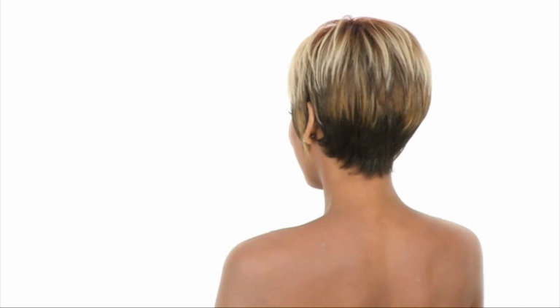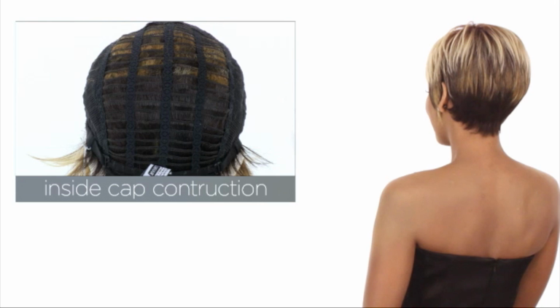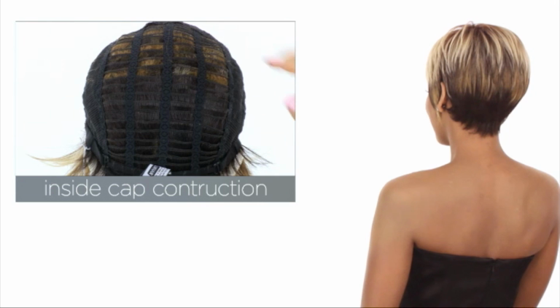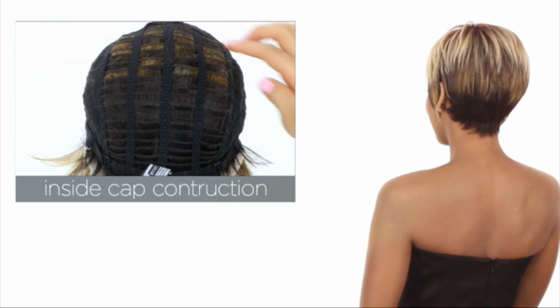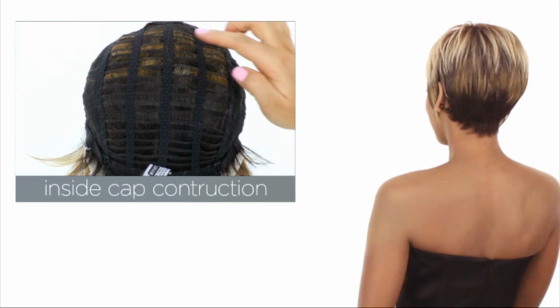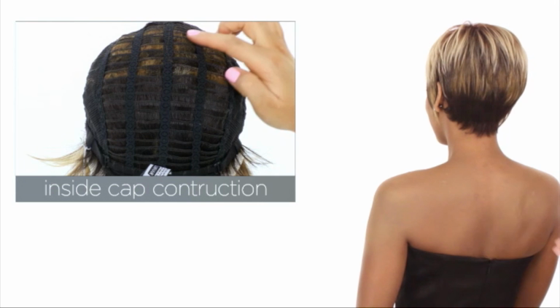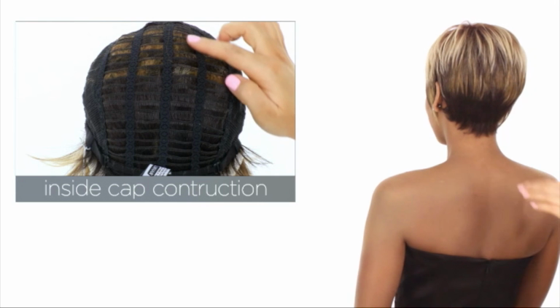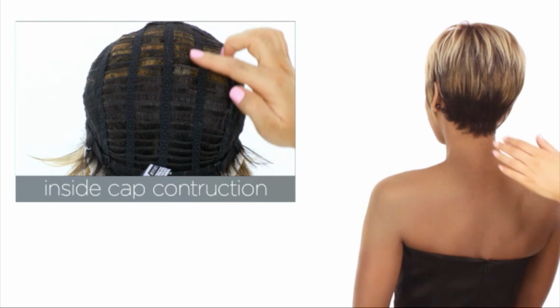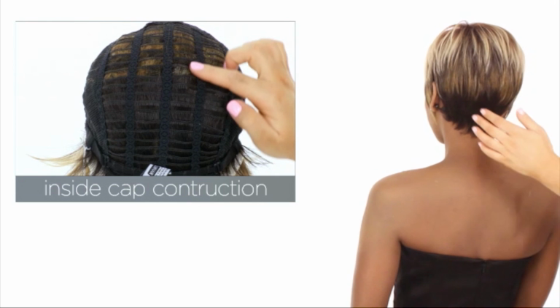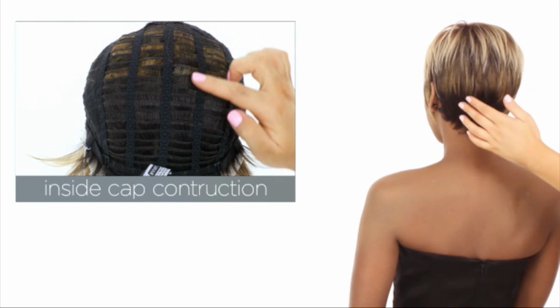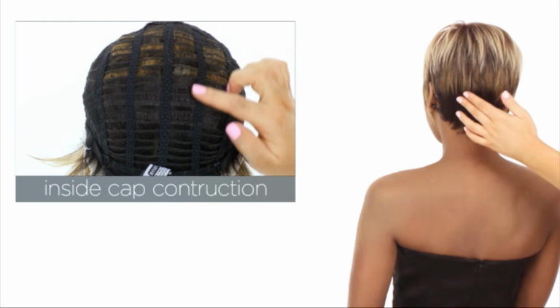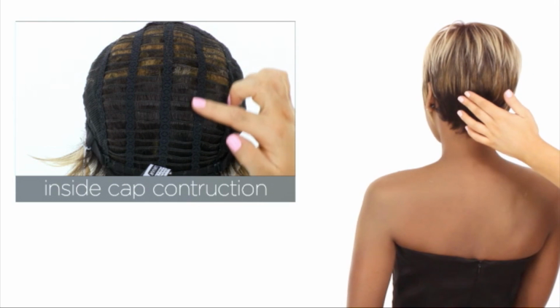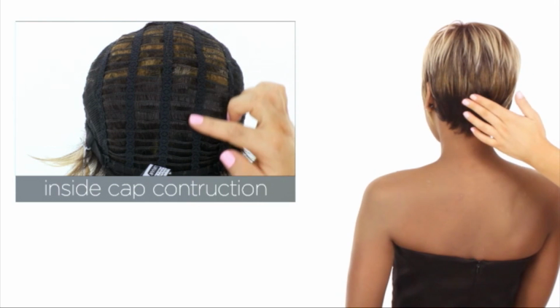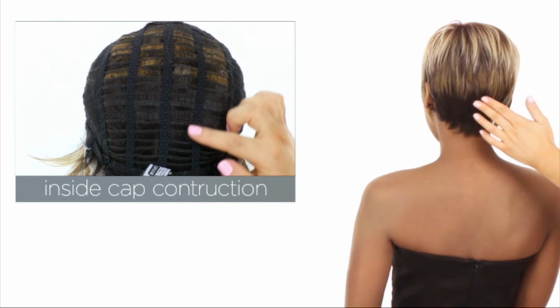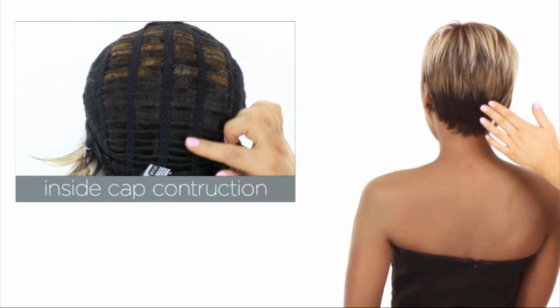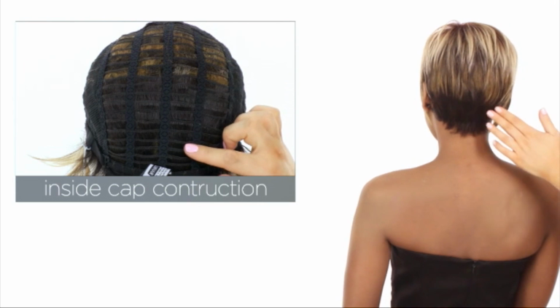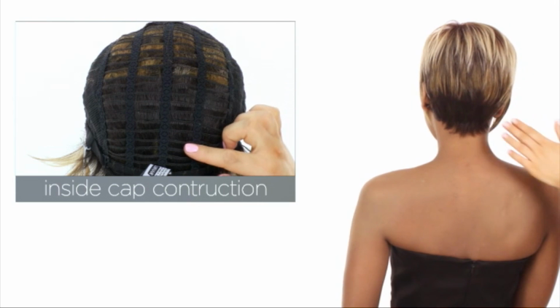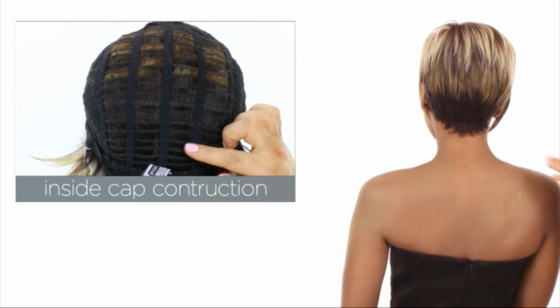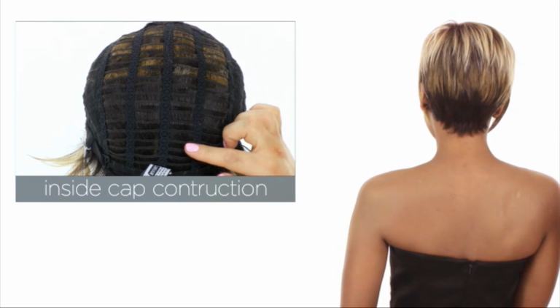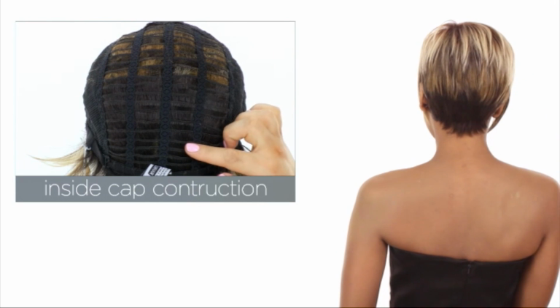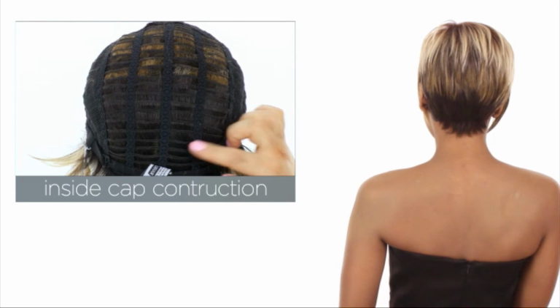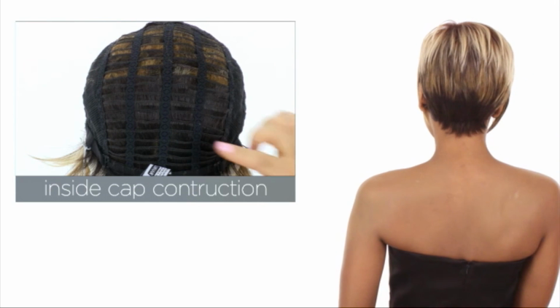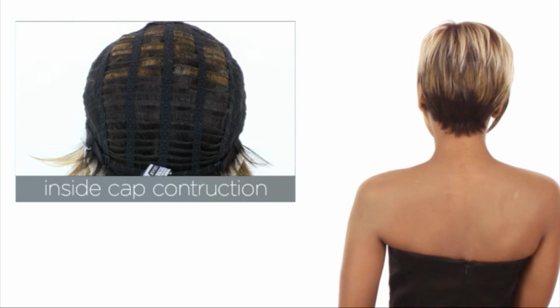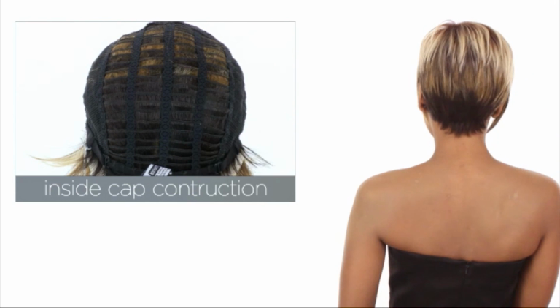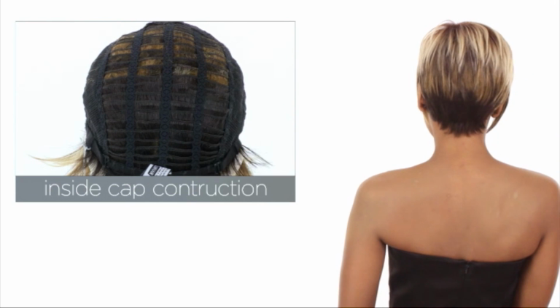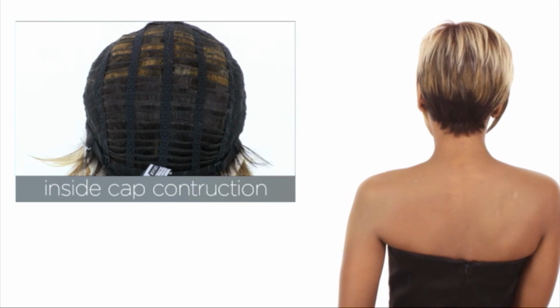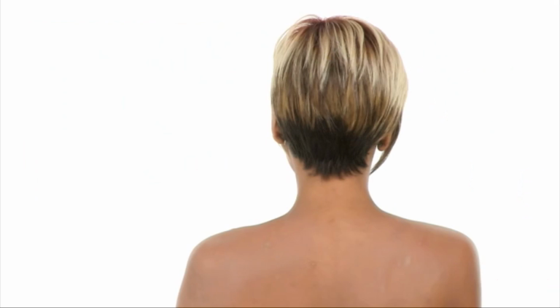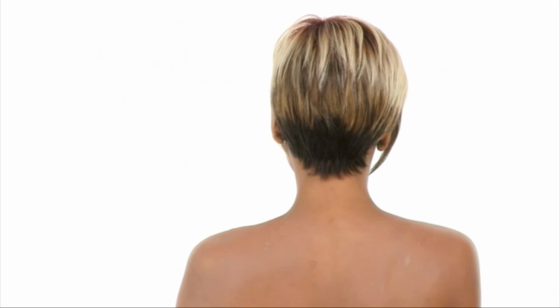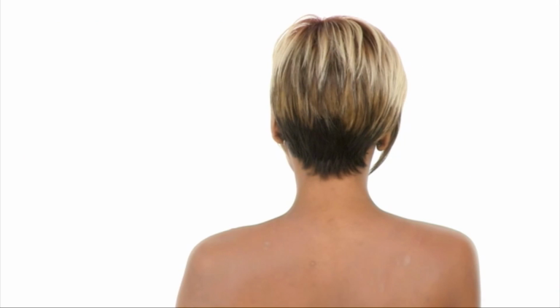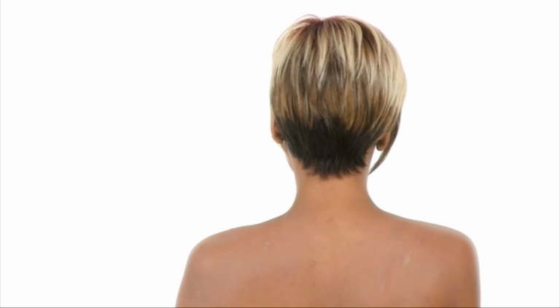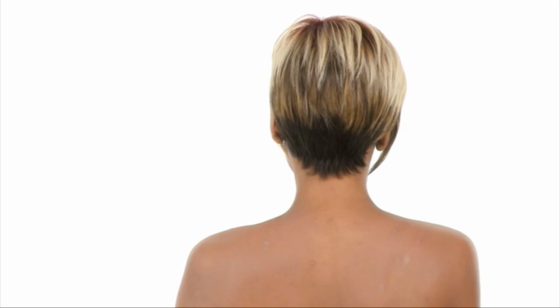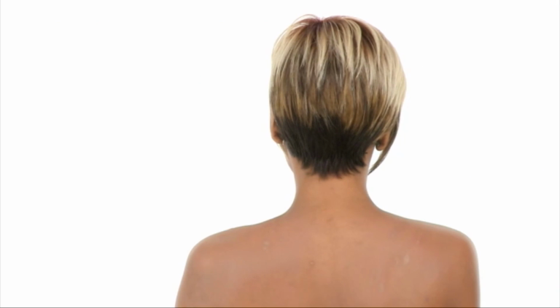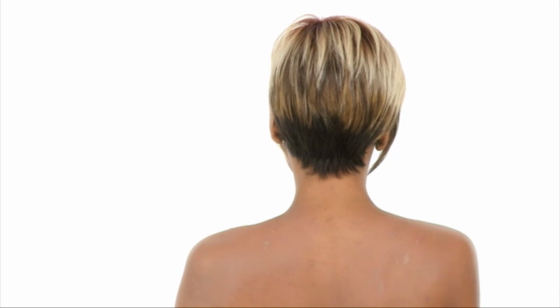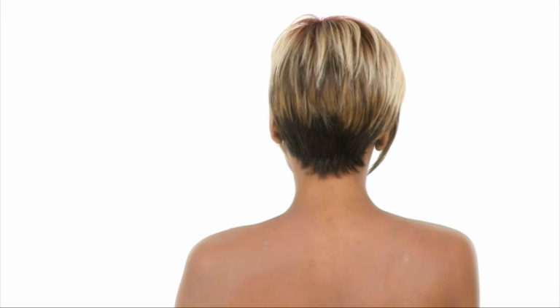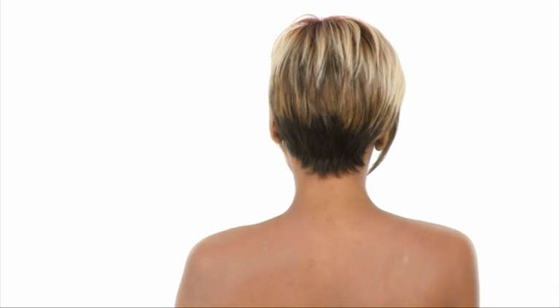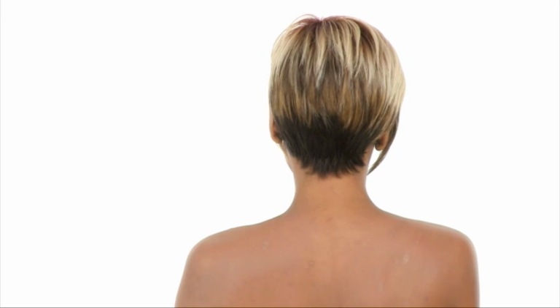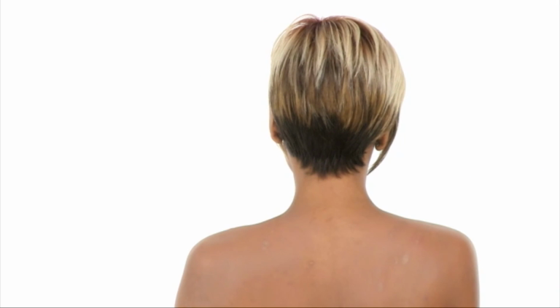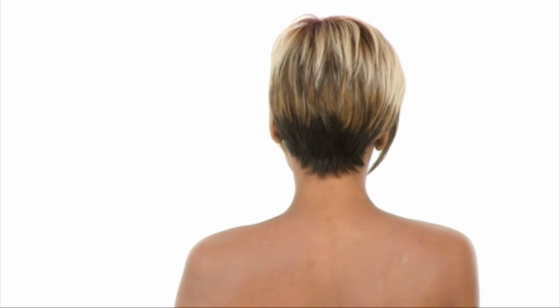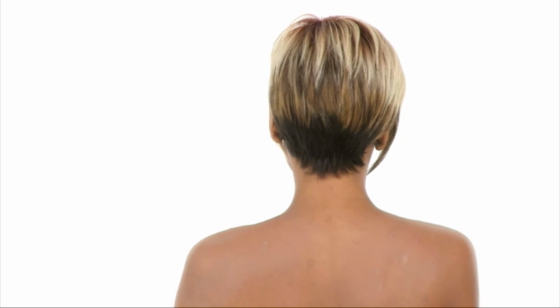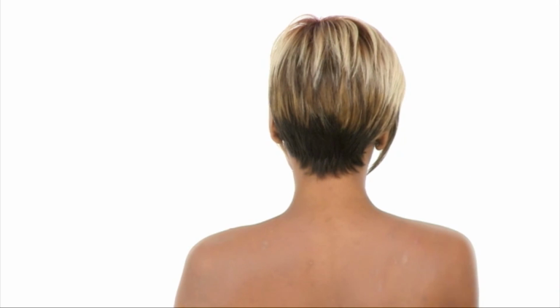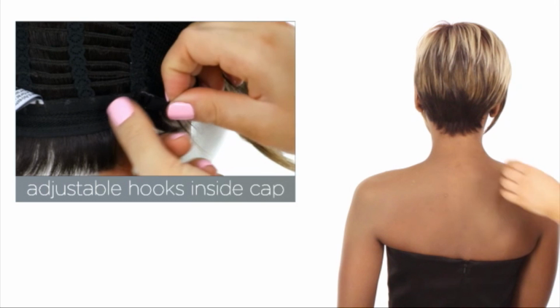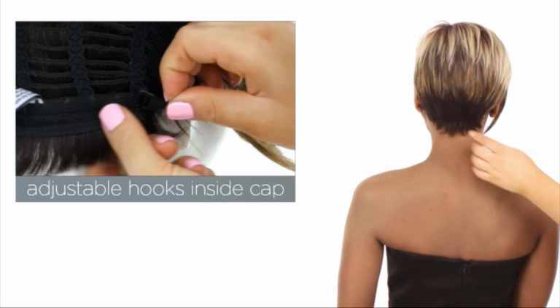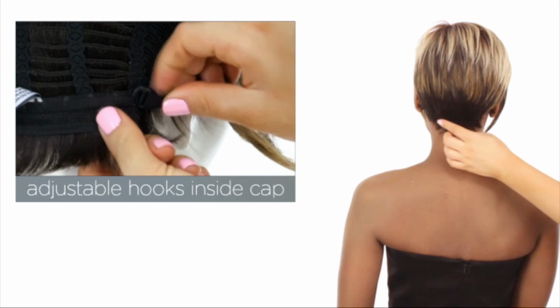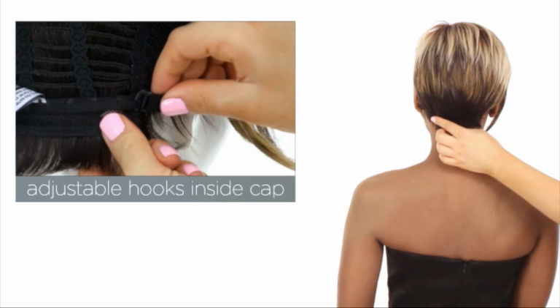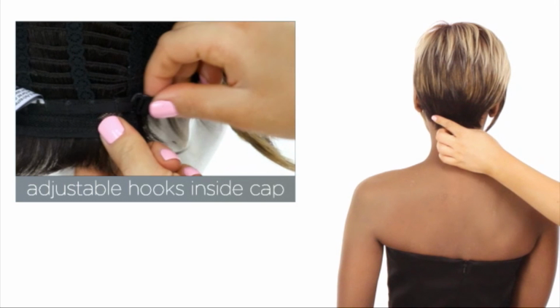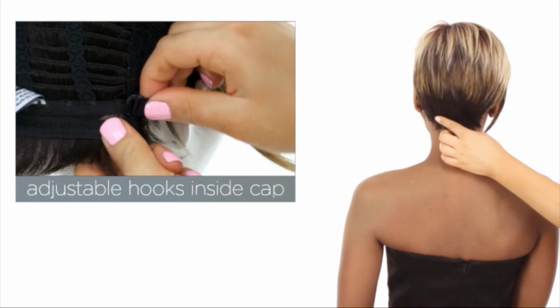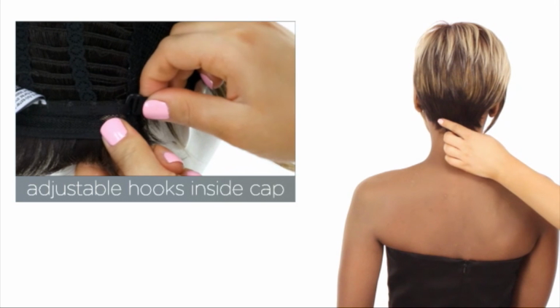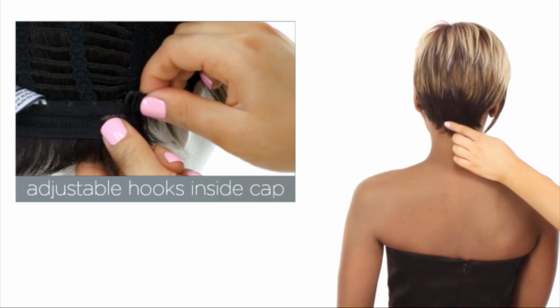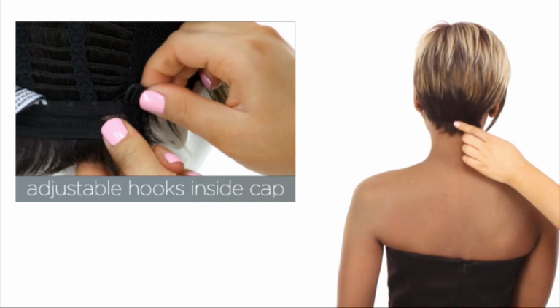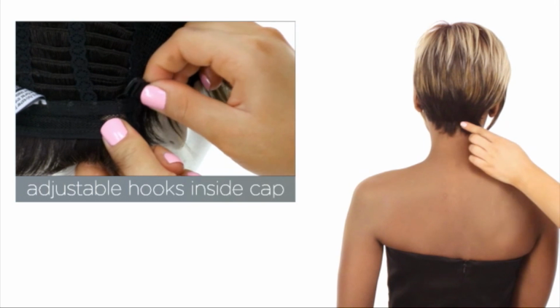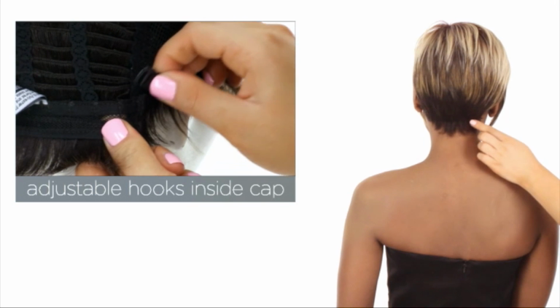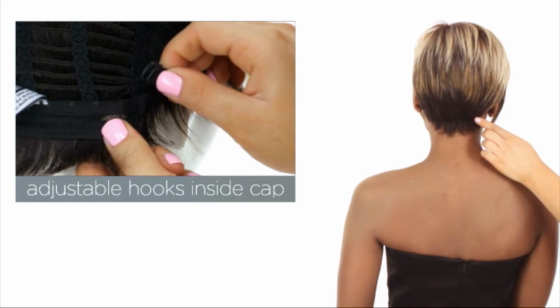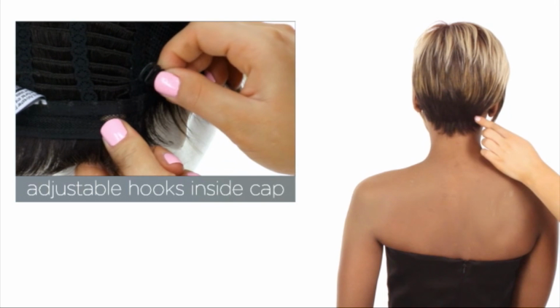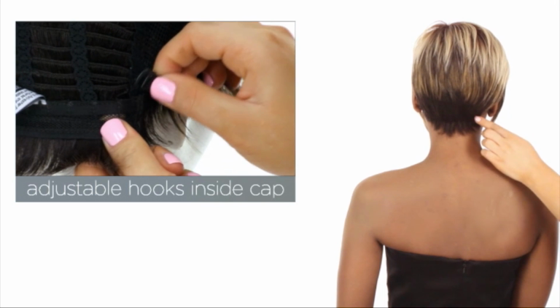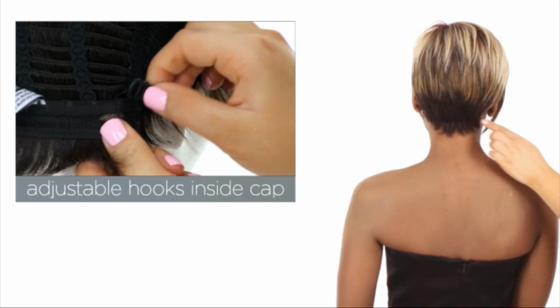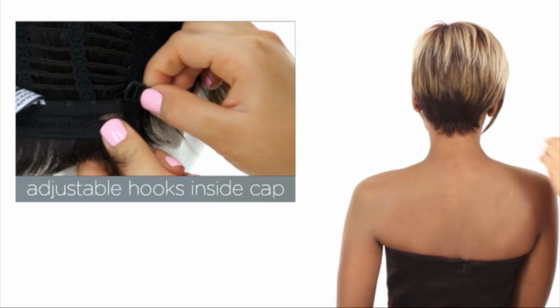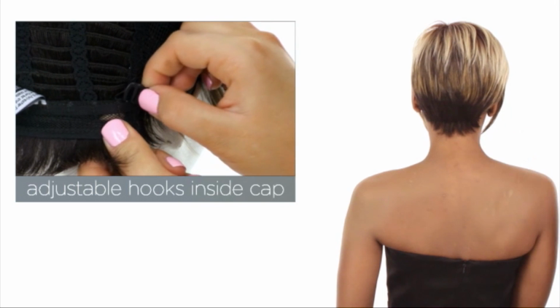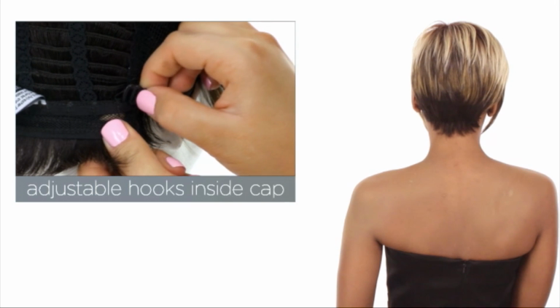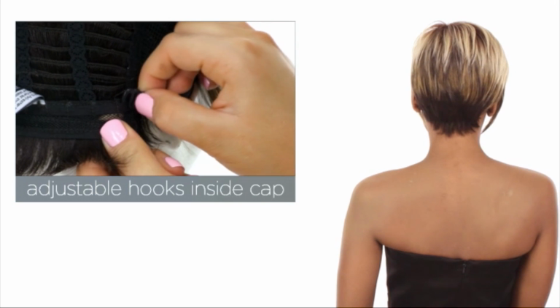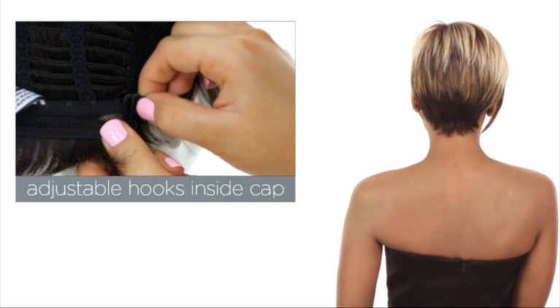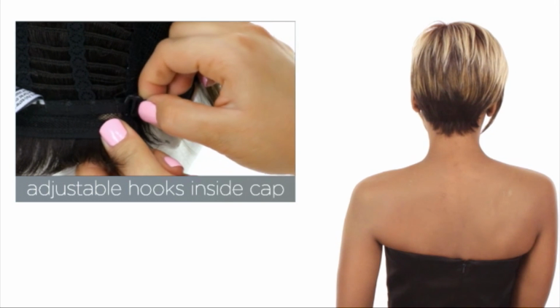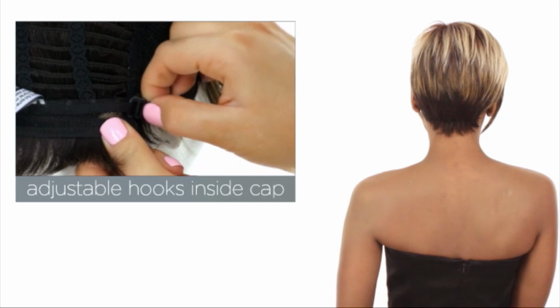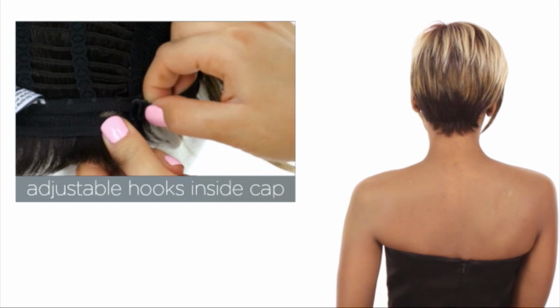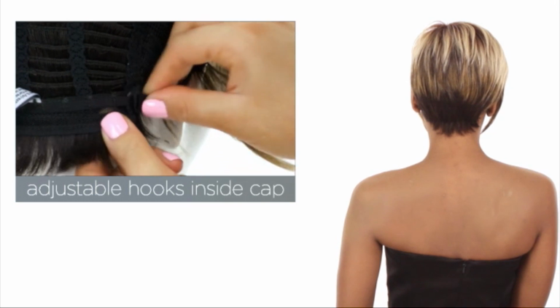The openings on the sides and back allow the air to come through for coolness, and you can adjust the cap size up to half an inch with the adjustable hook closures.